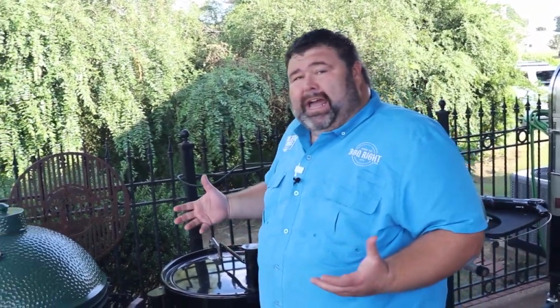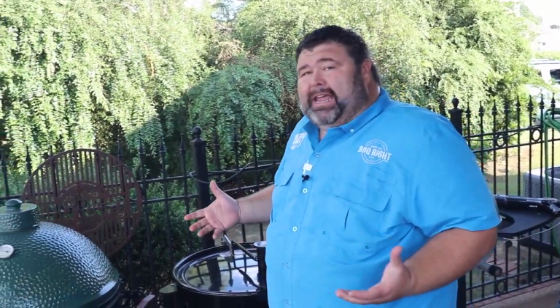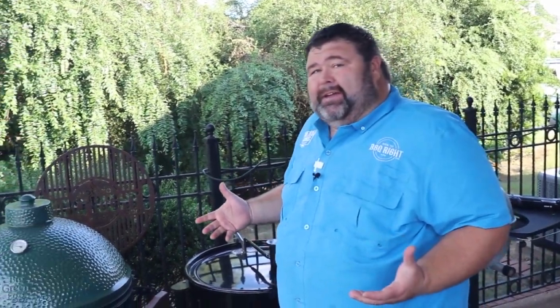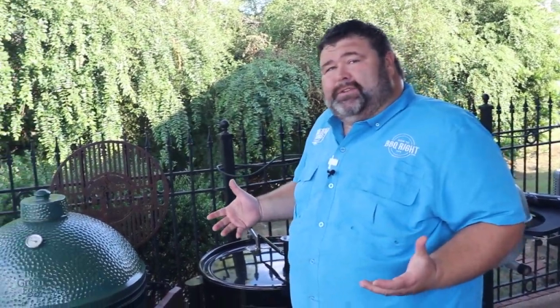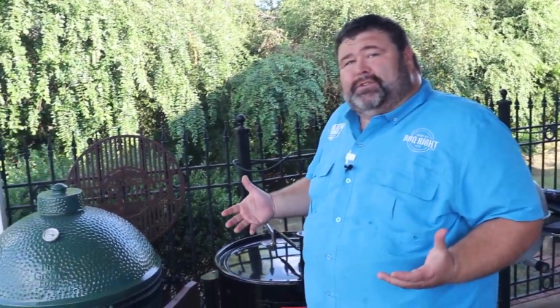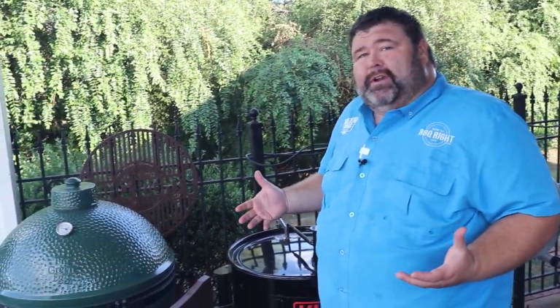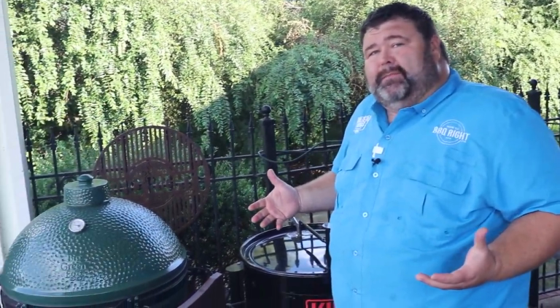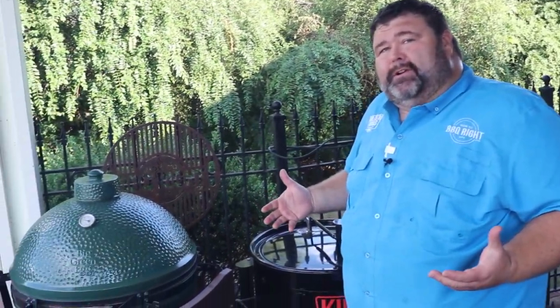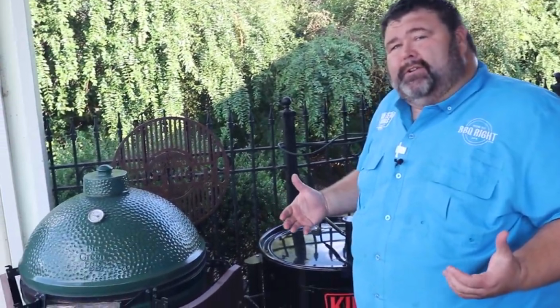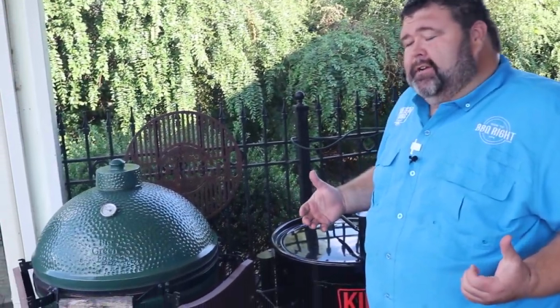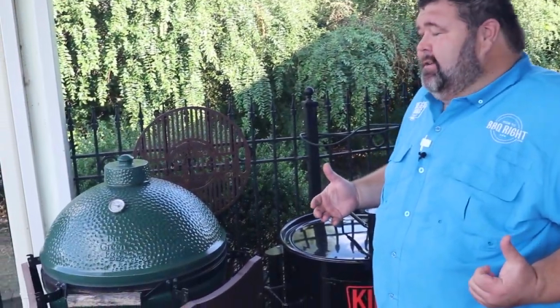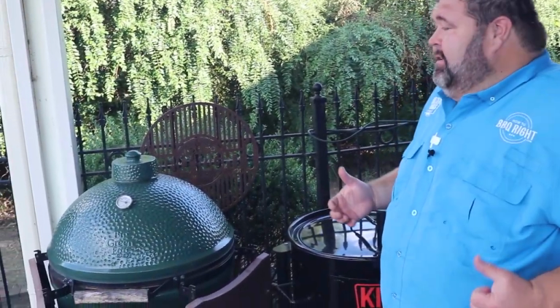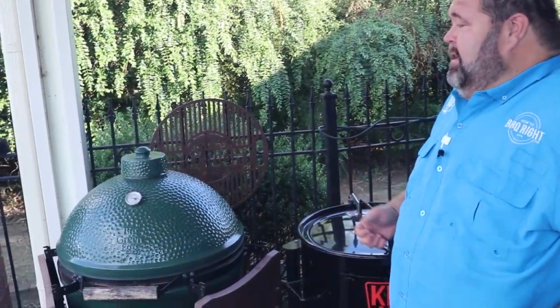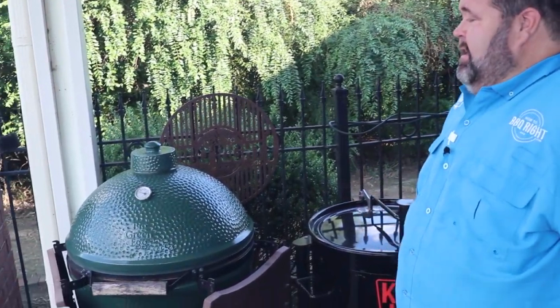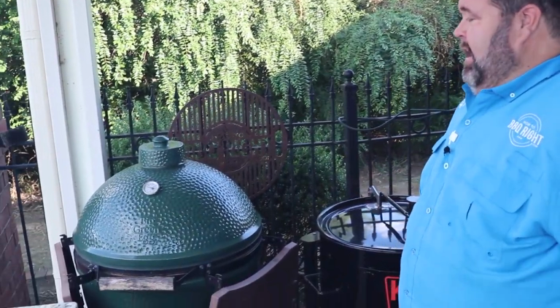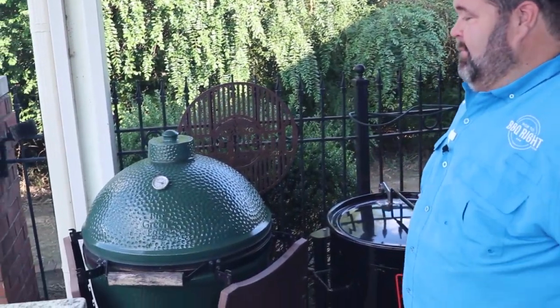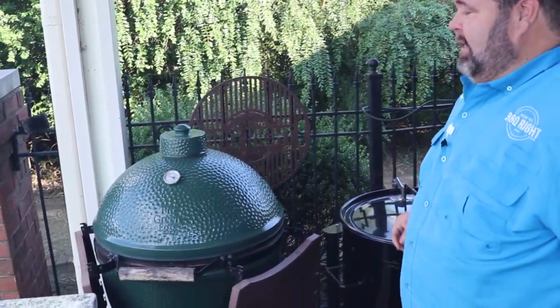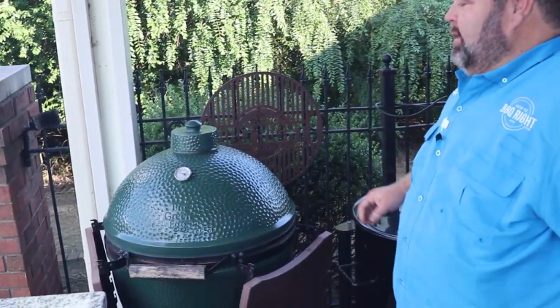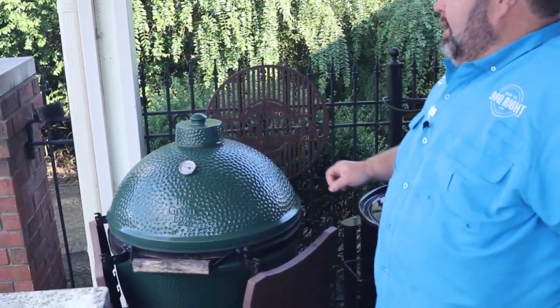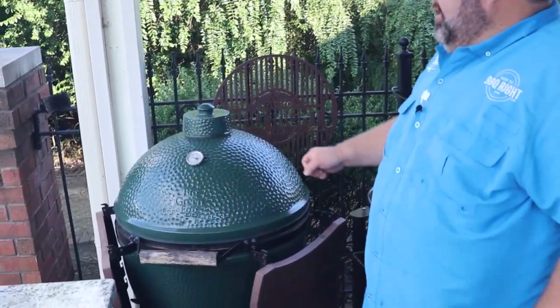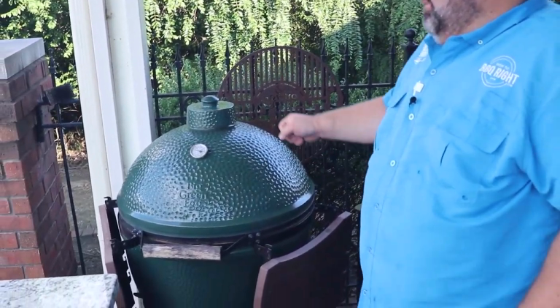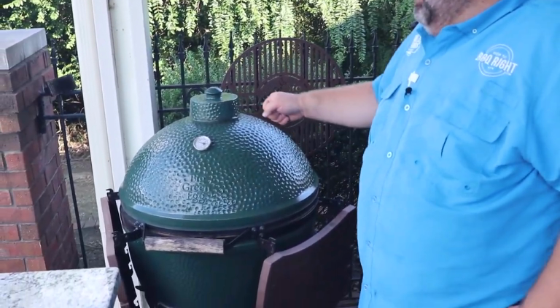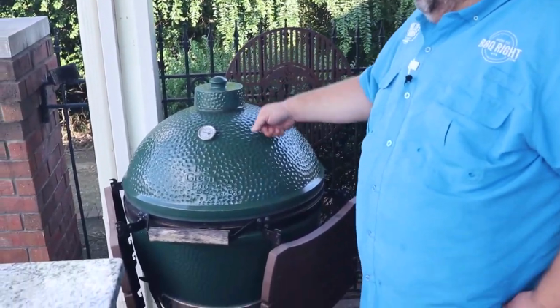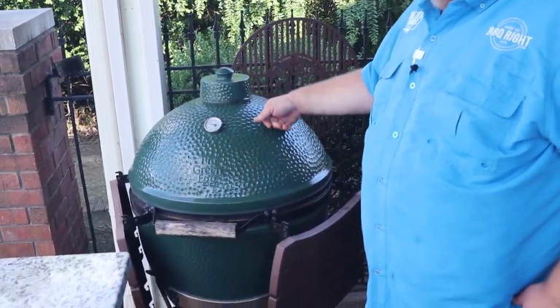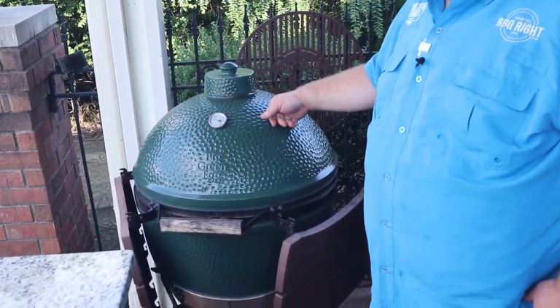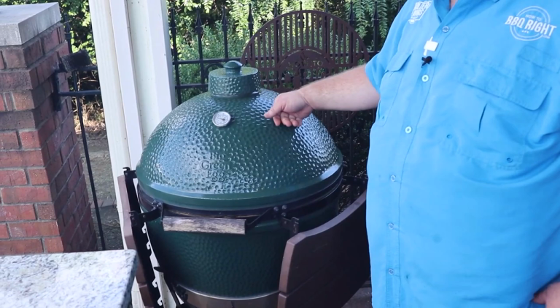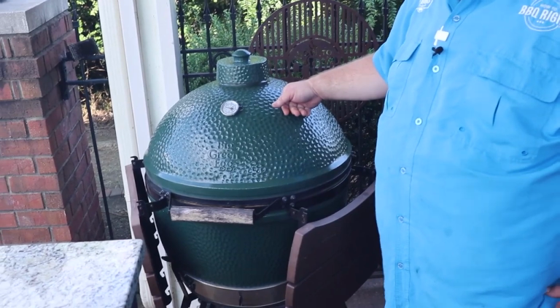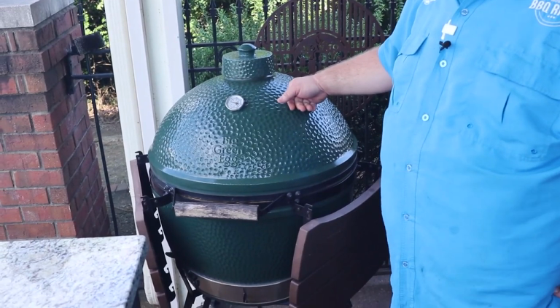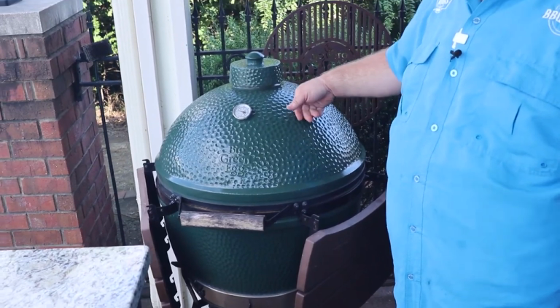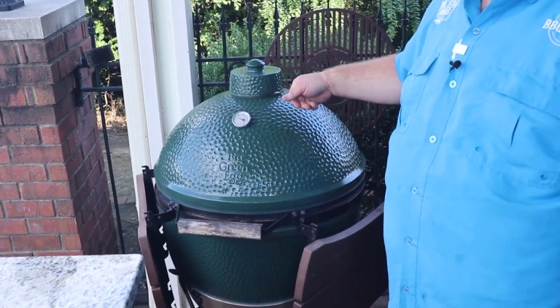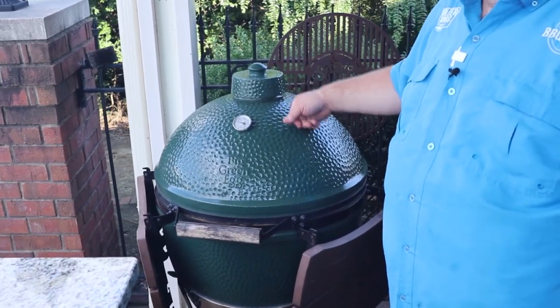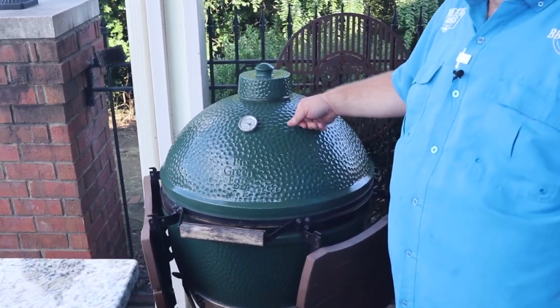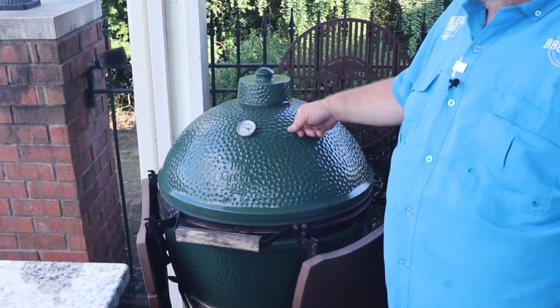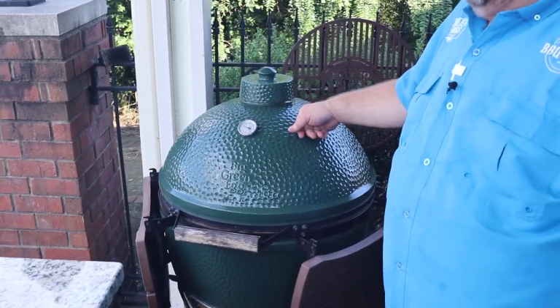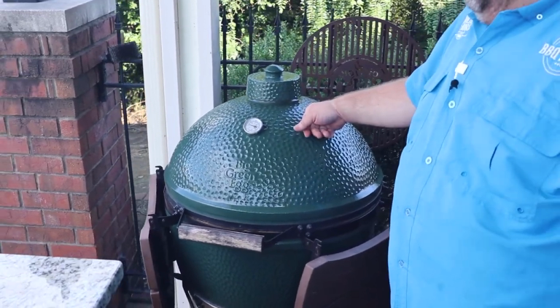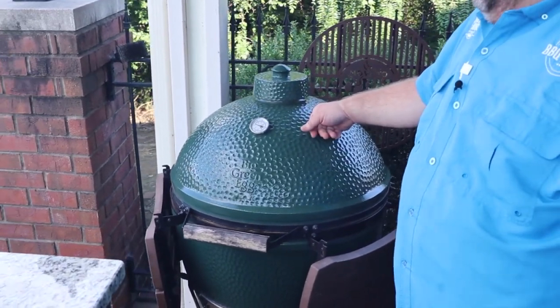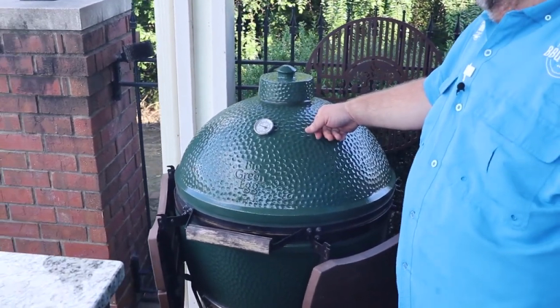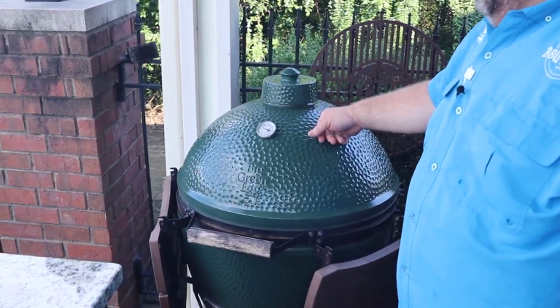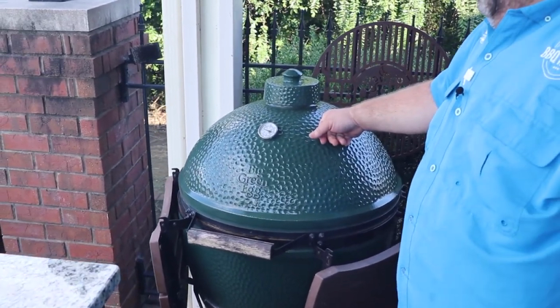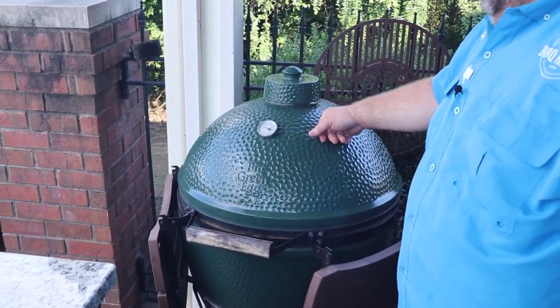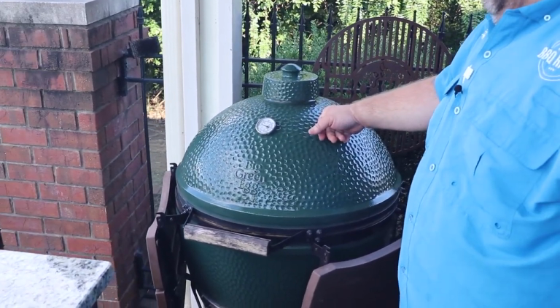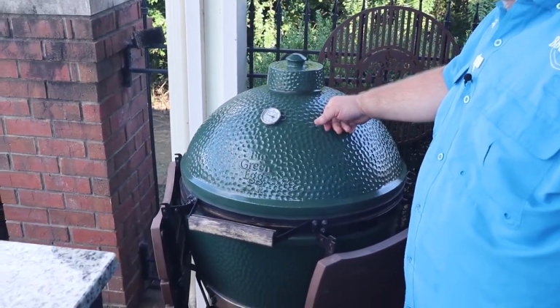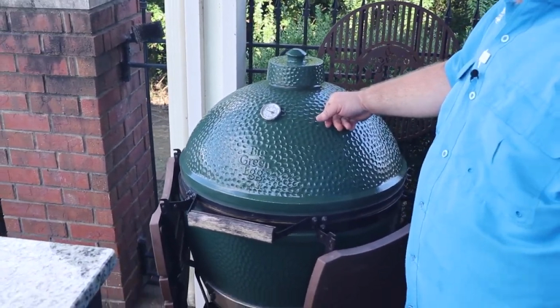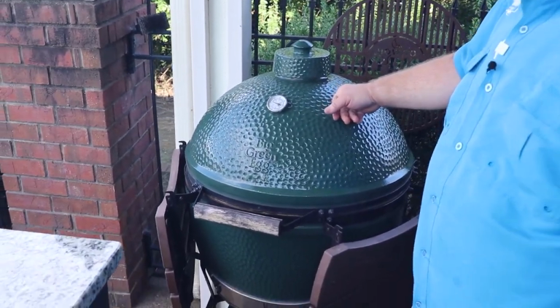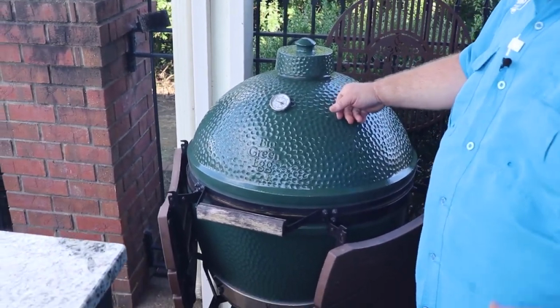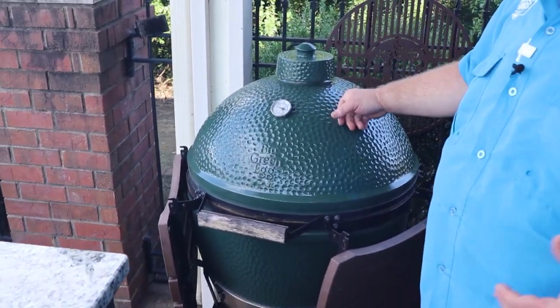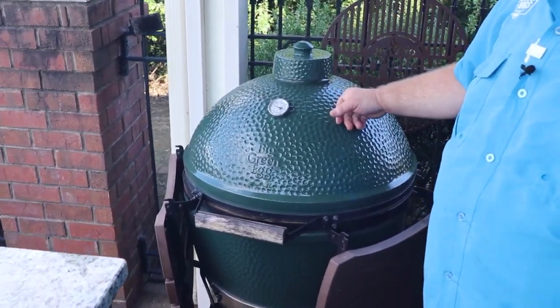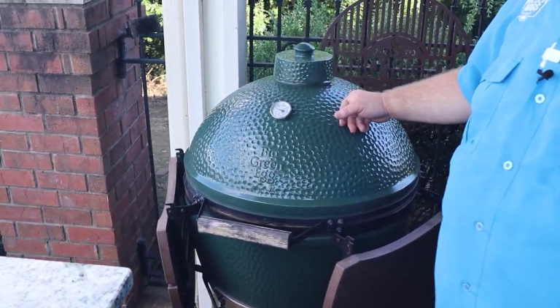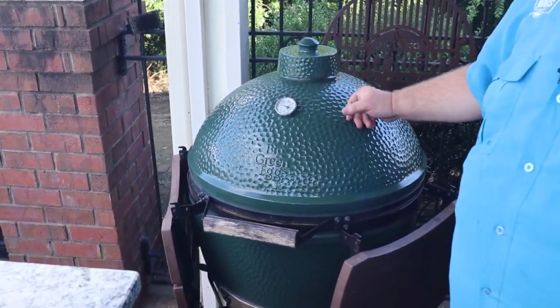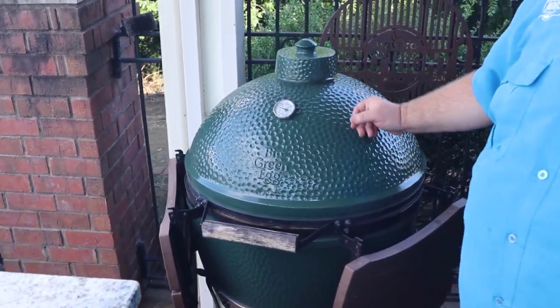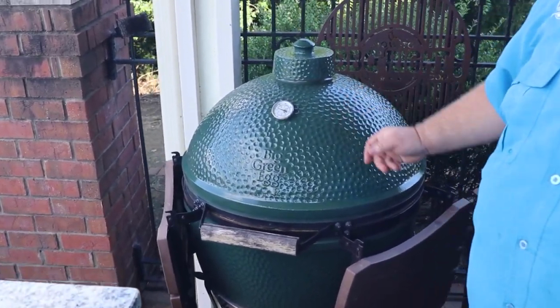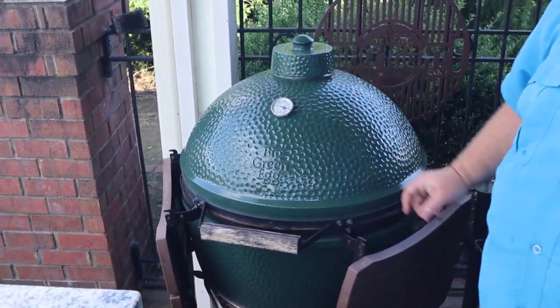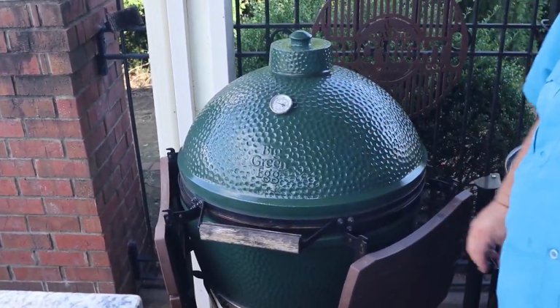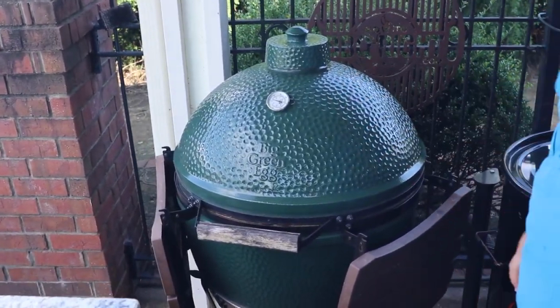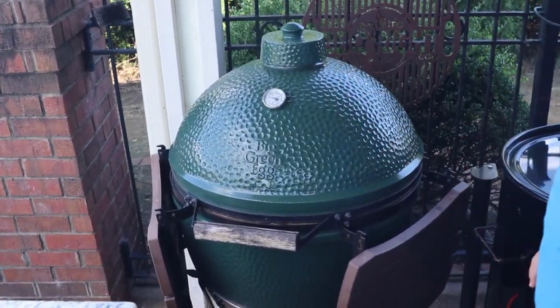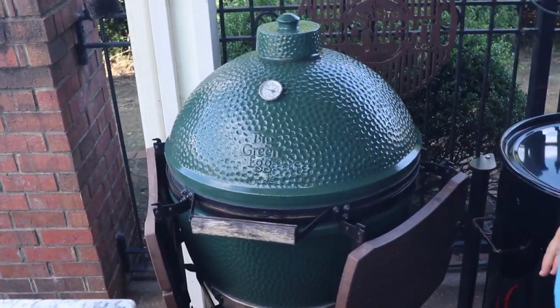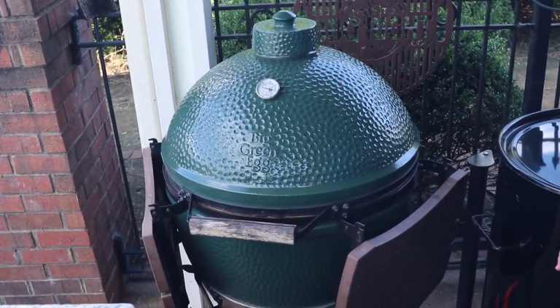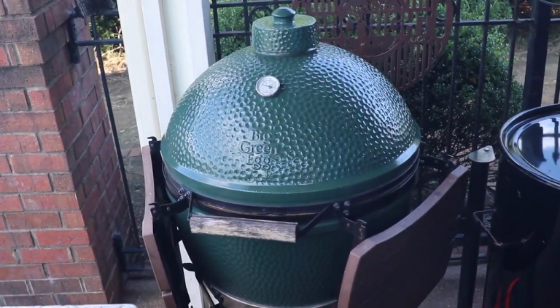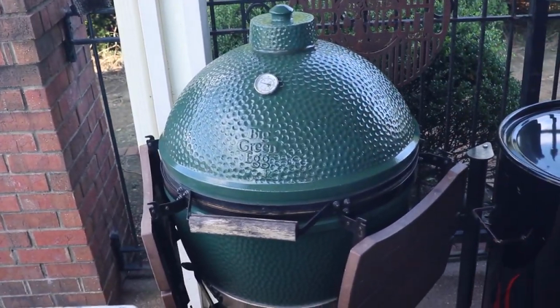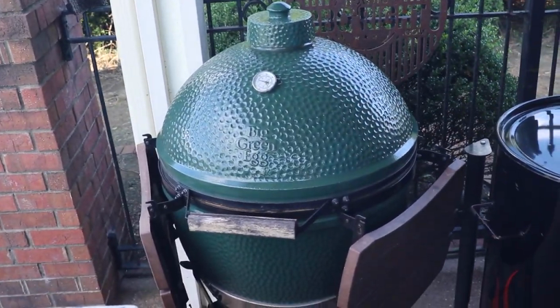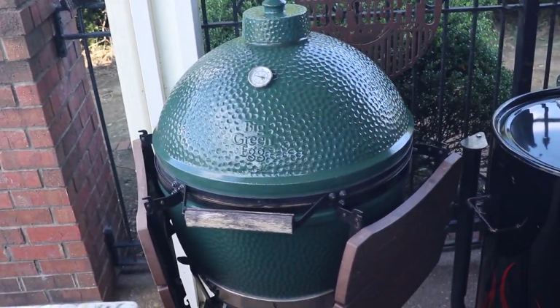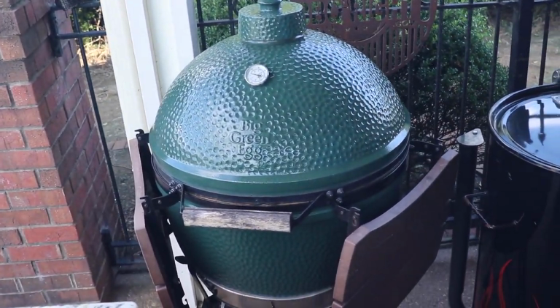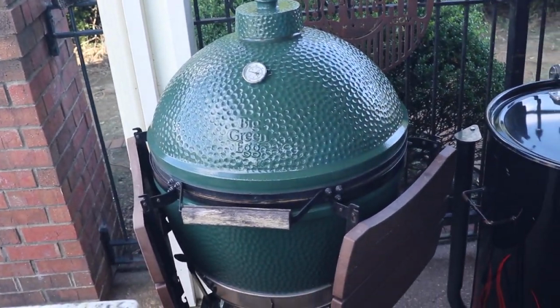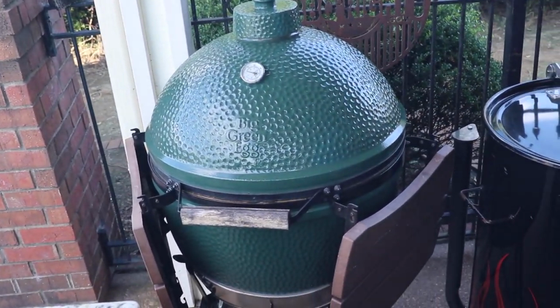You've got to have a ceramic grill. I've been cooking on a Big Green Egg for a long time, and this is the one I've had for probably over 10 years now.